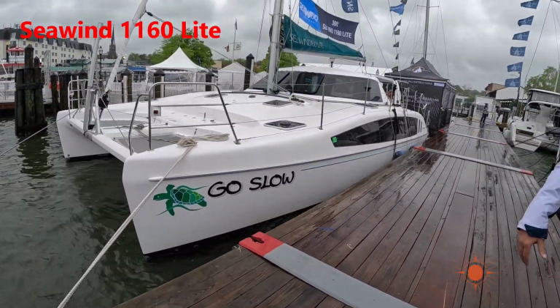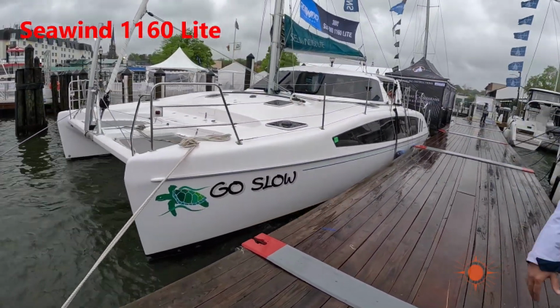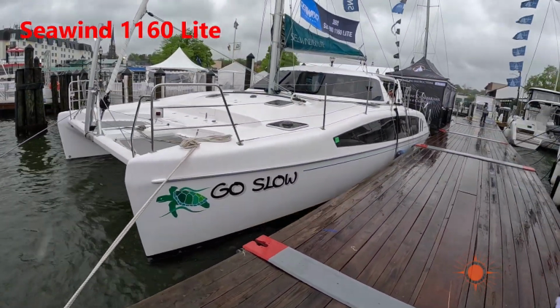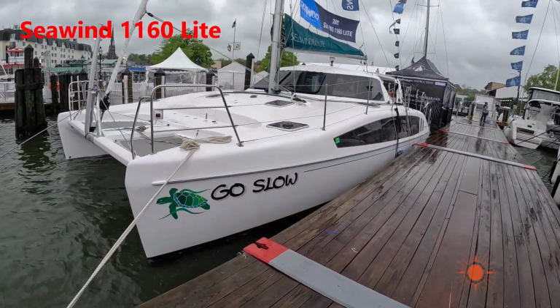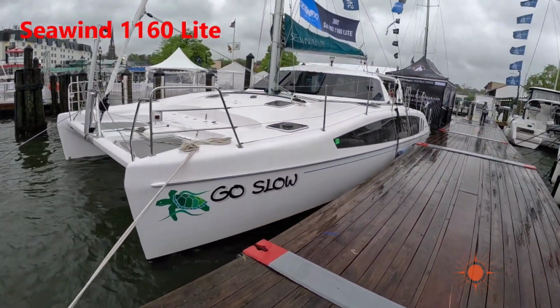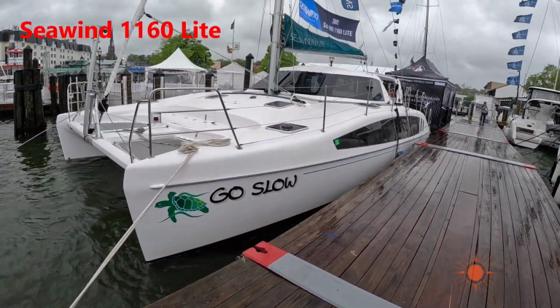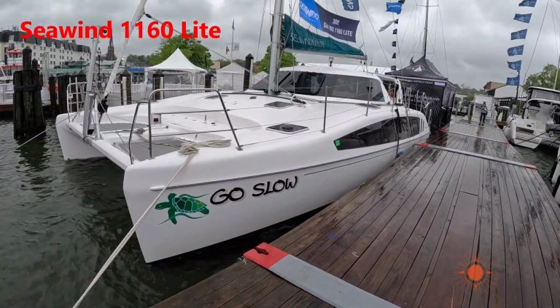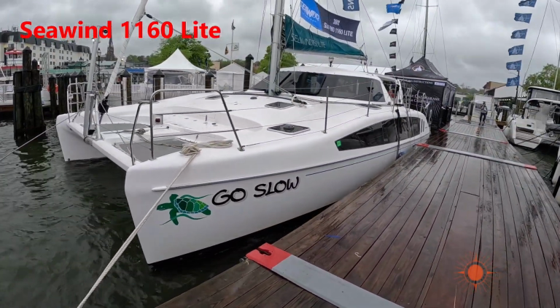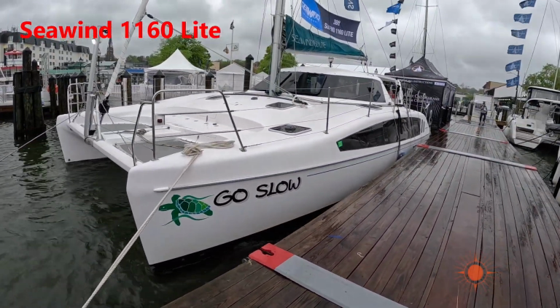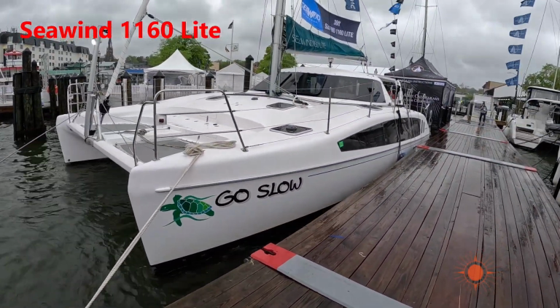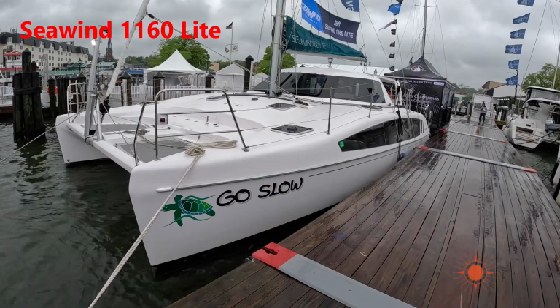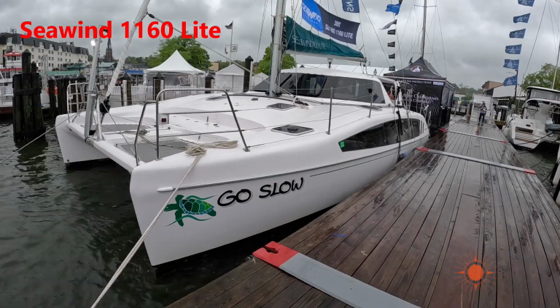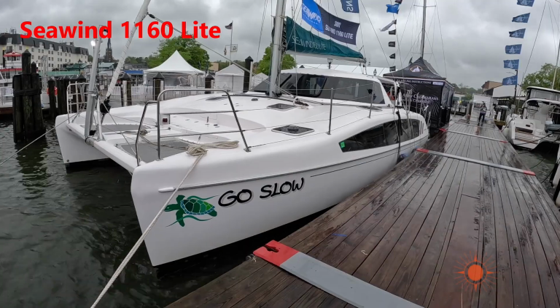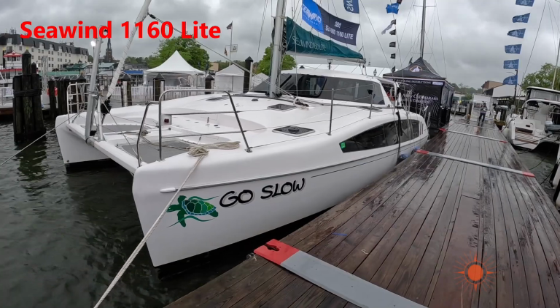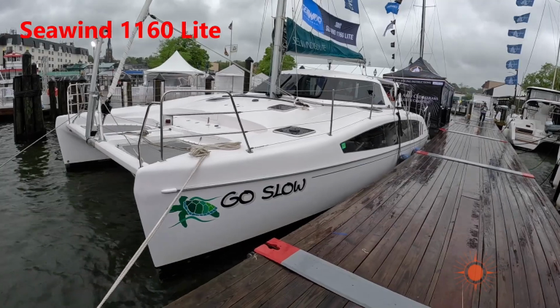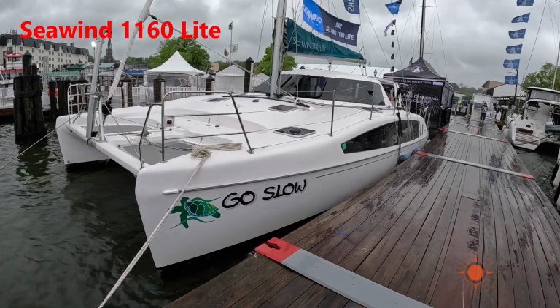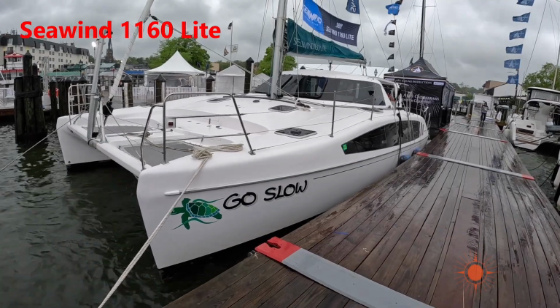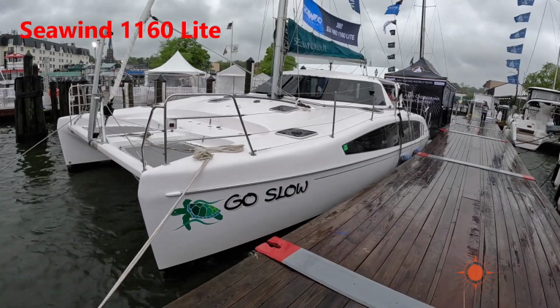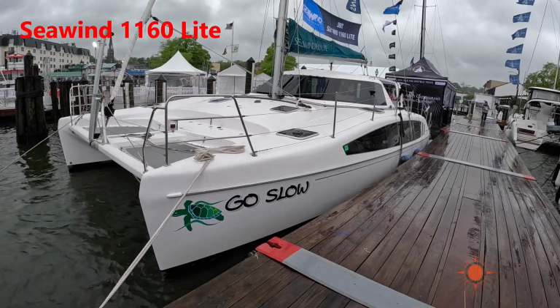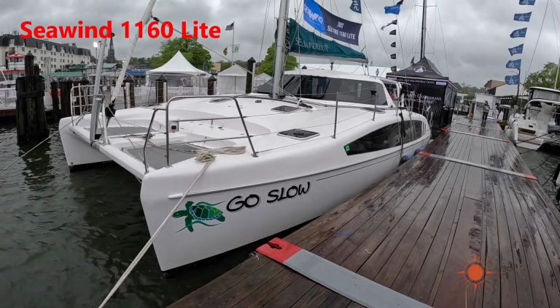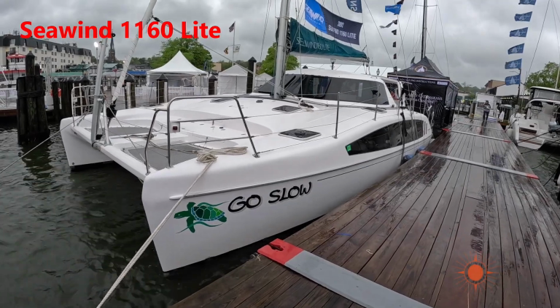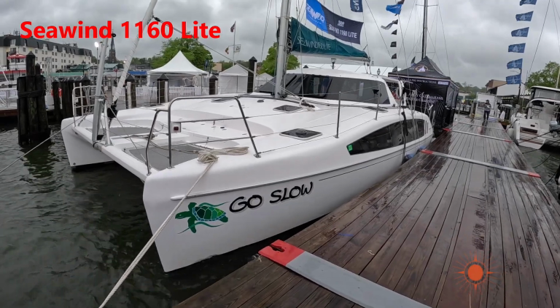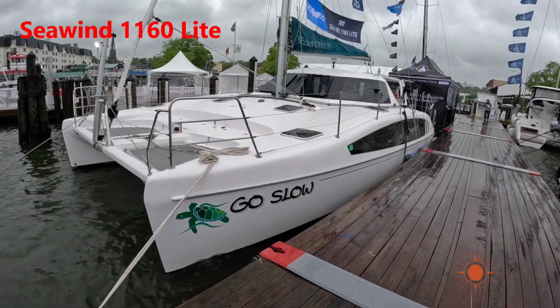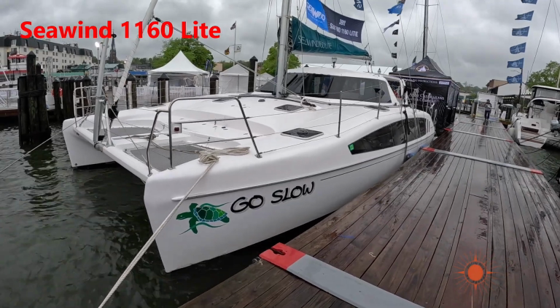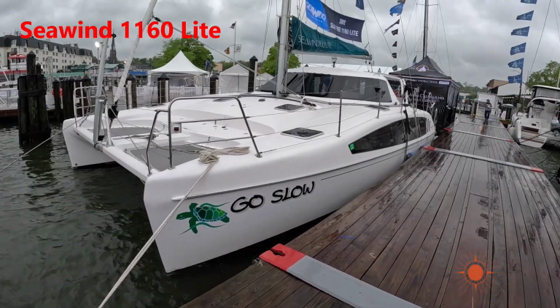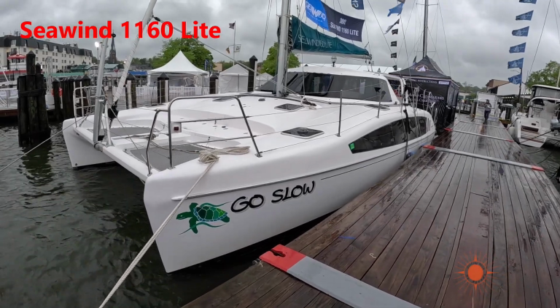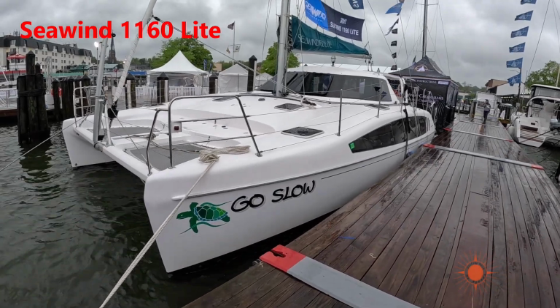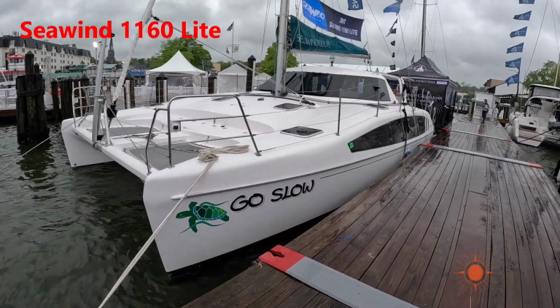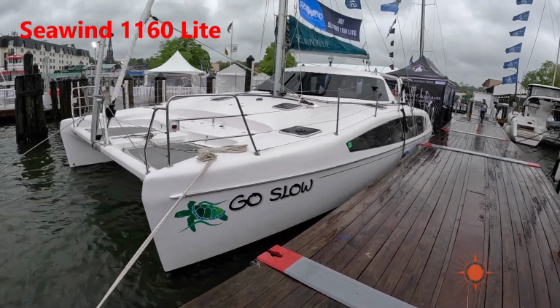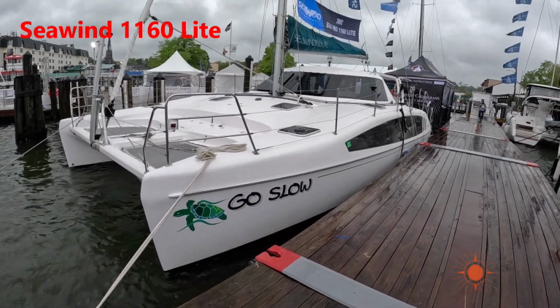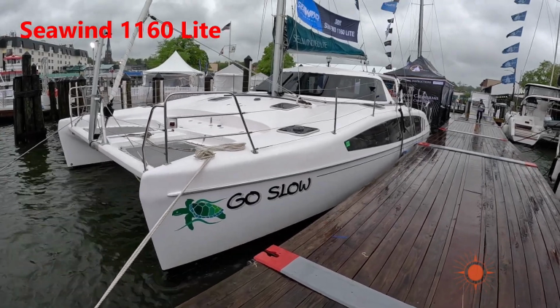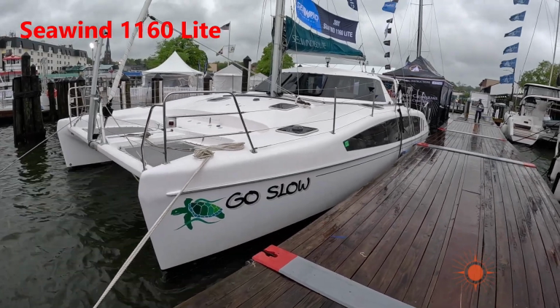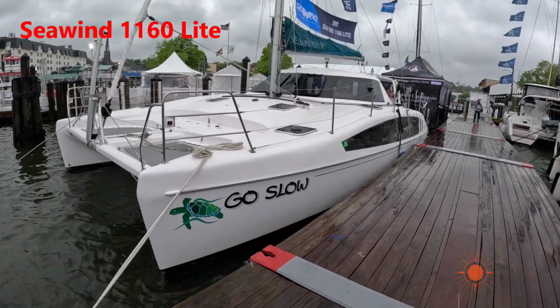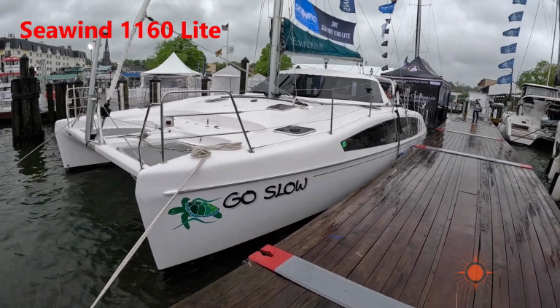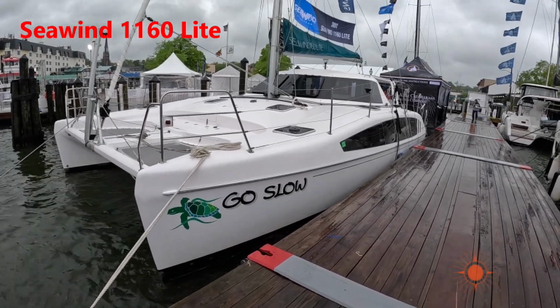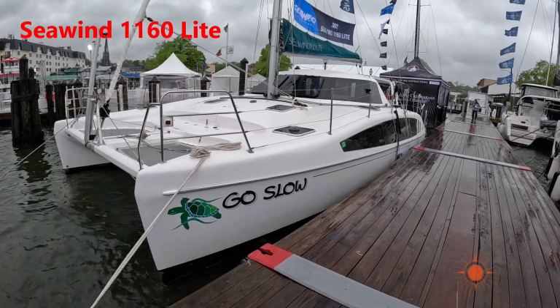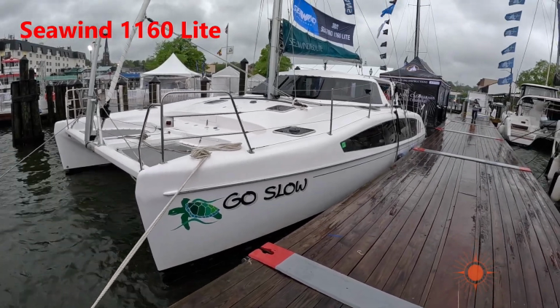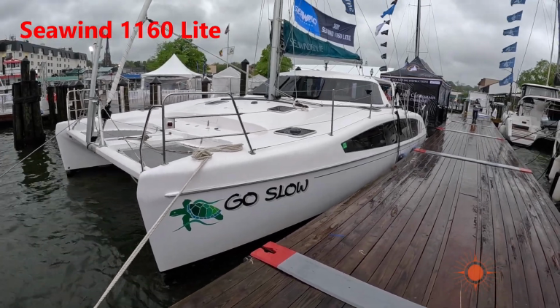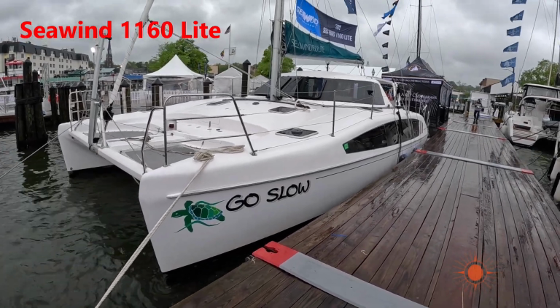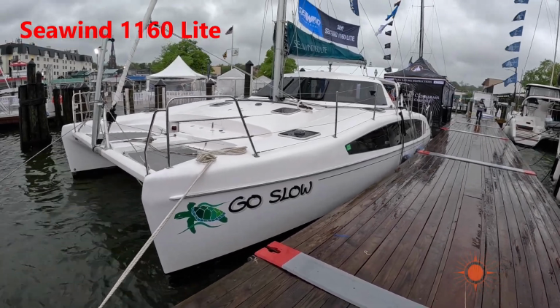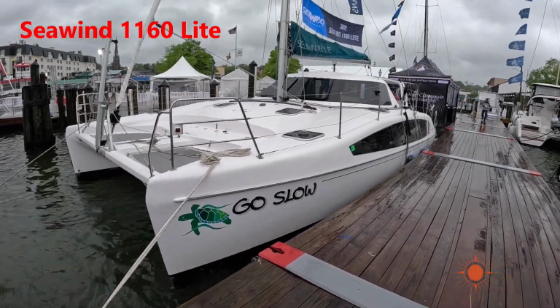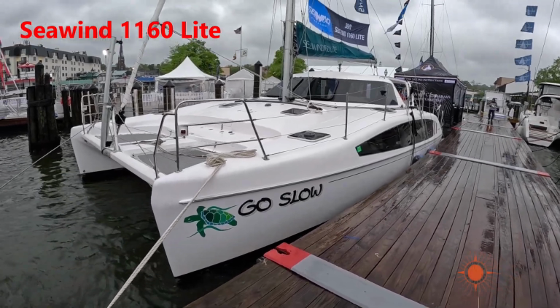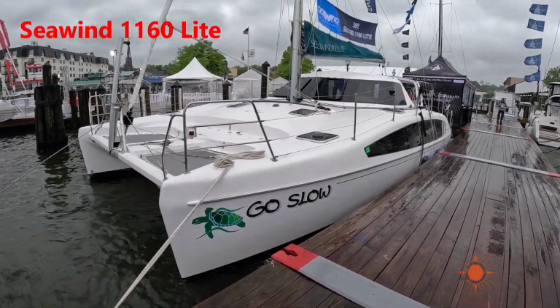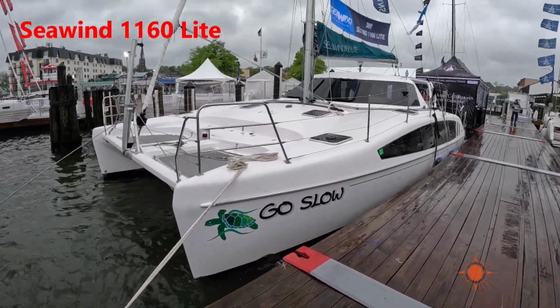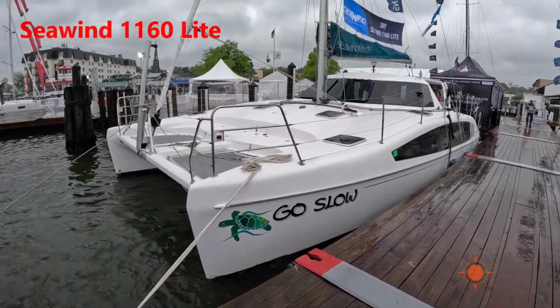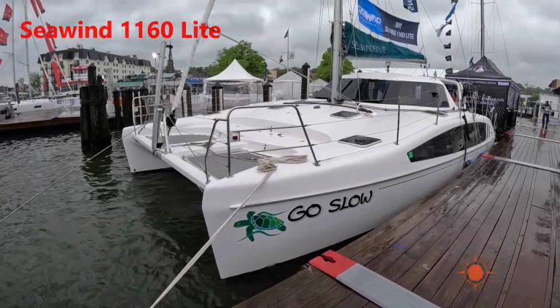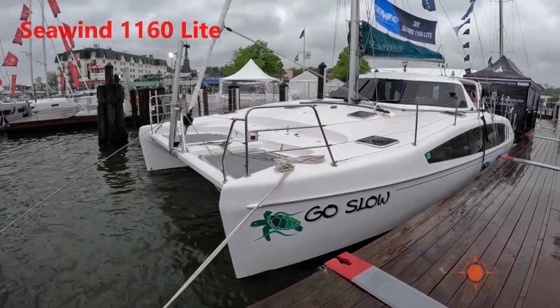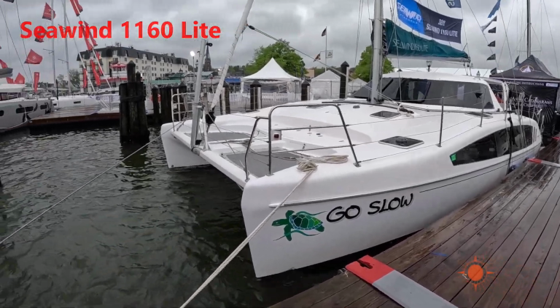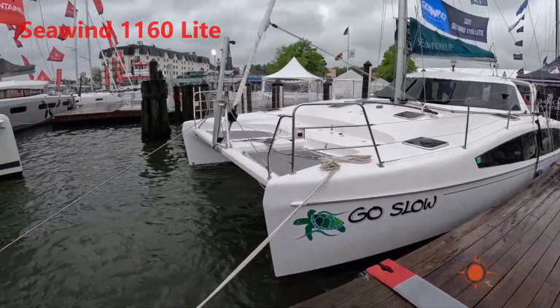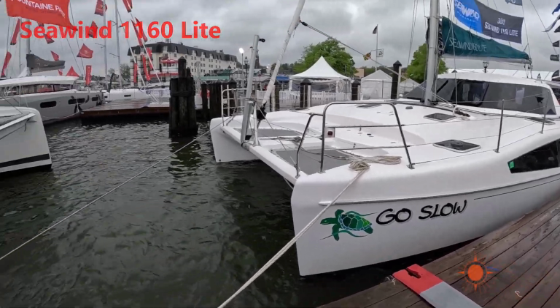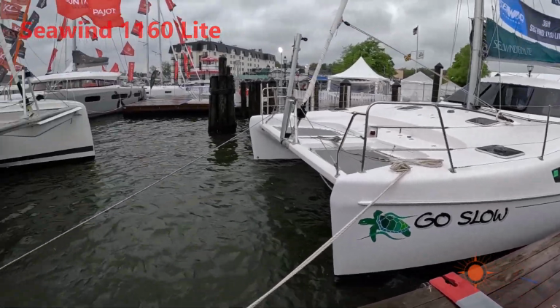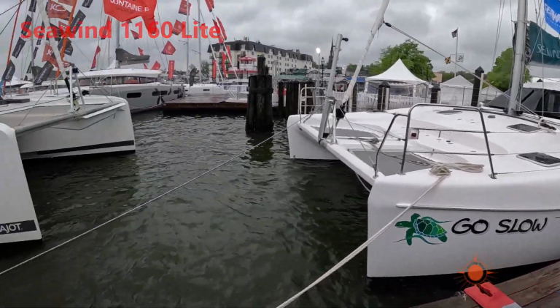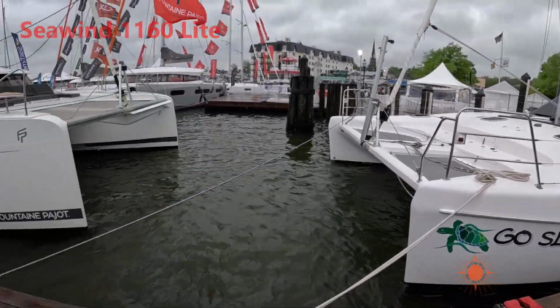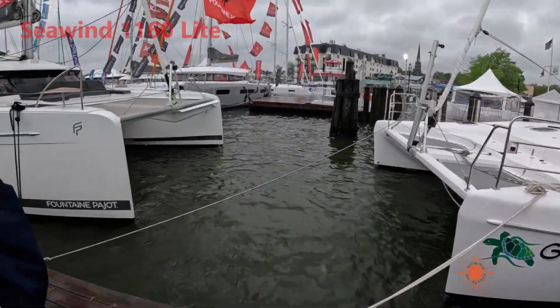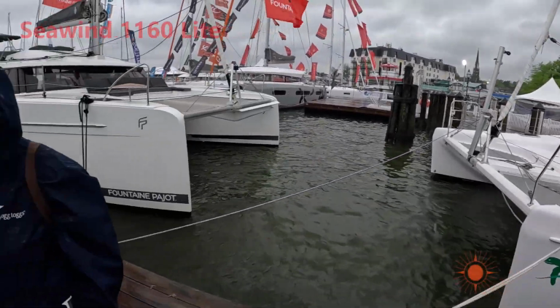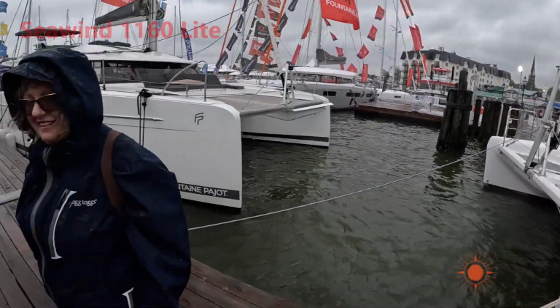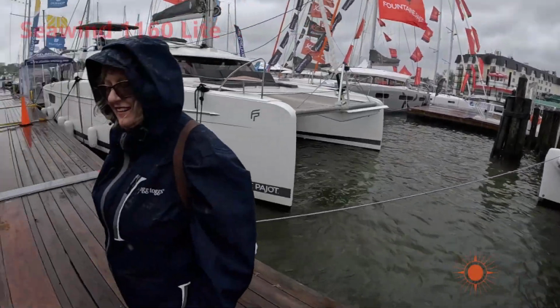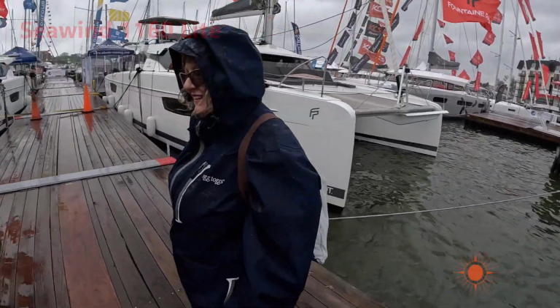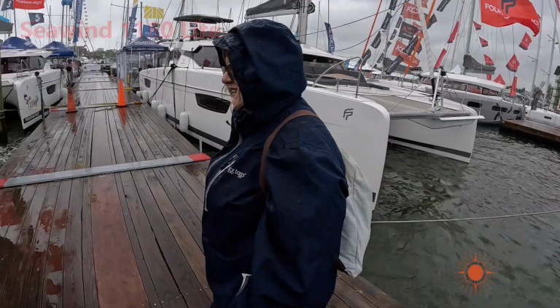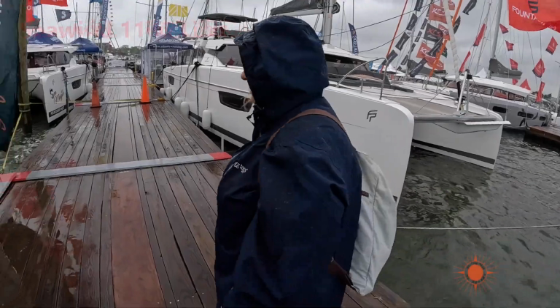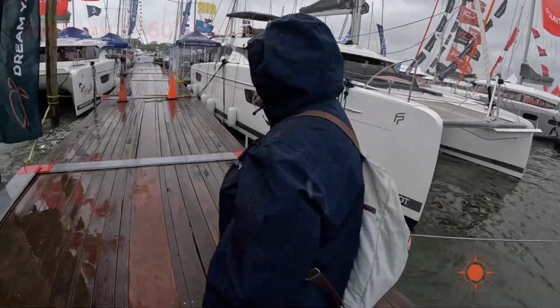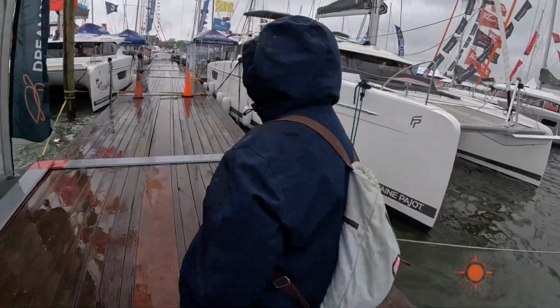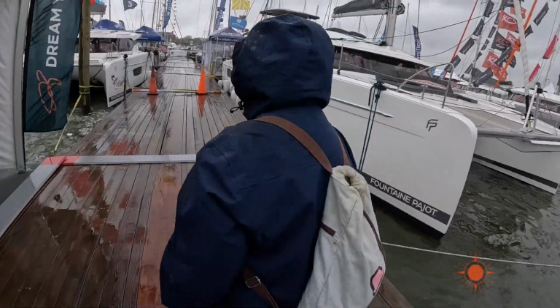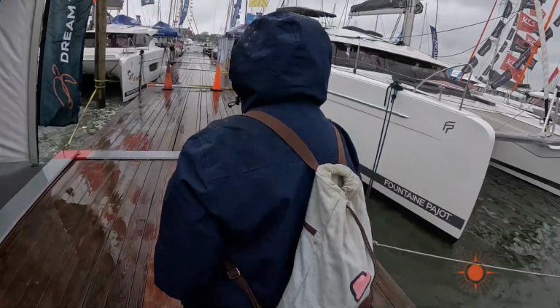Me and Tony actually took this boat out for a day sail. She's a zippy boat — they're such beautiful boats.